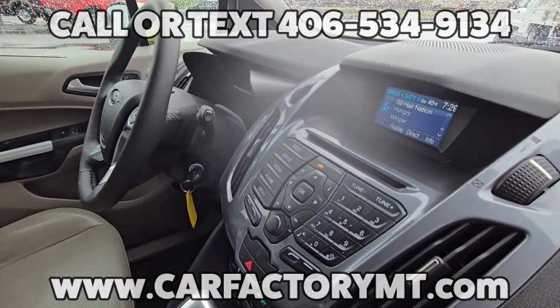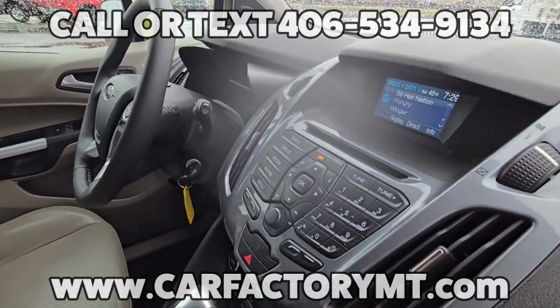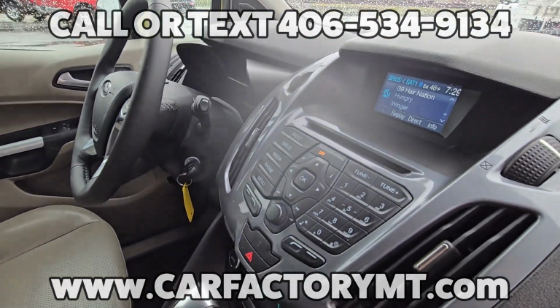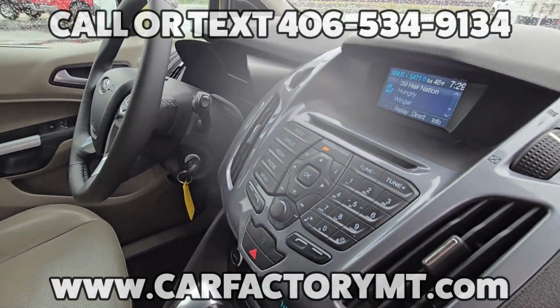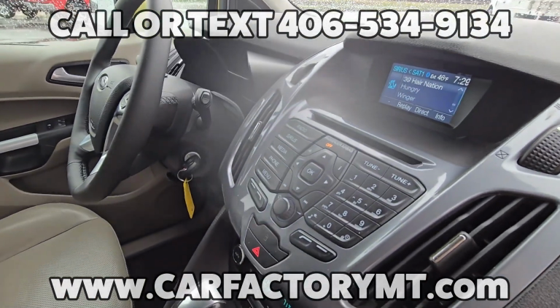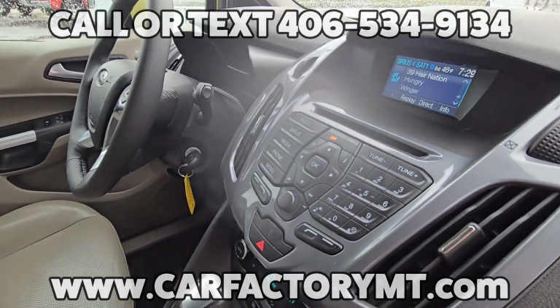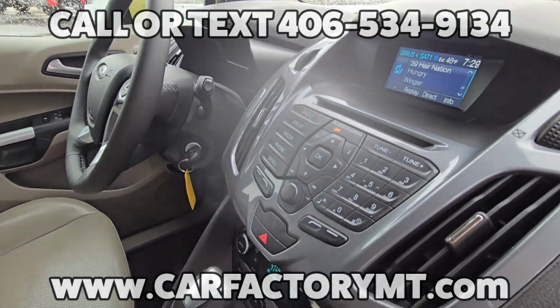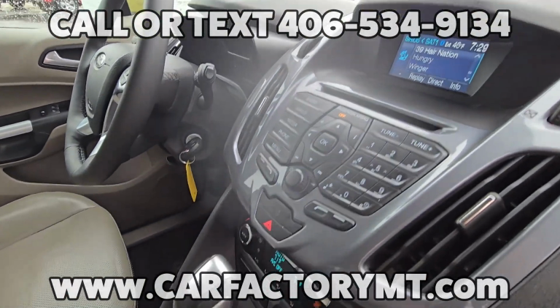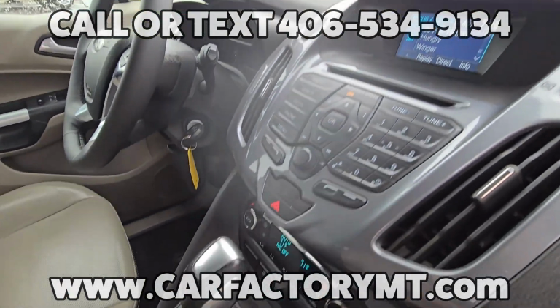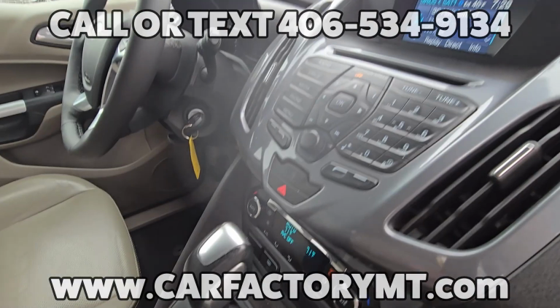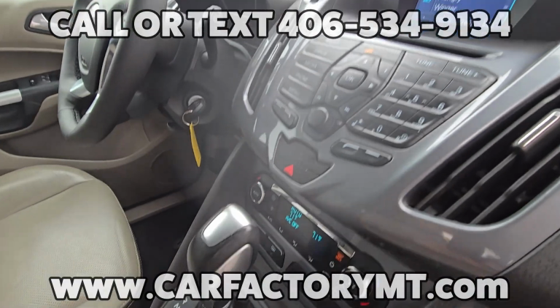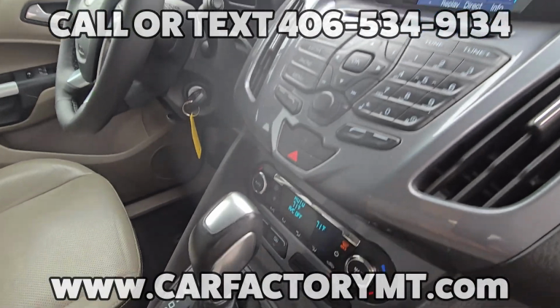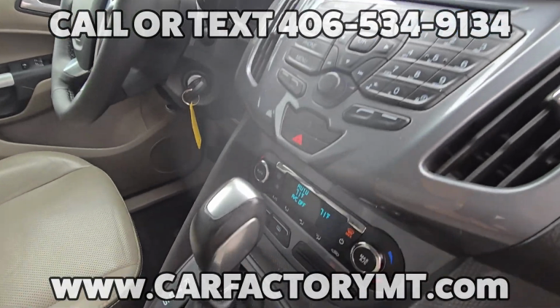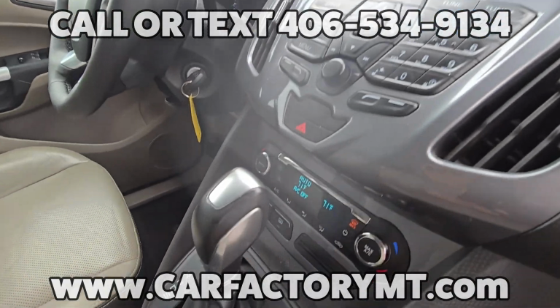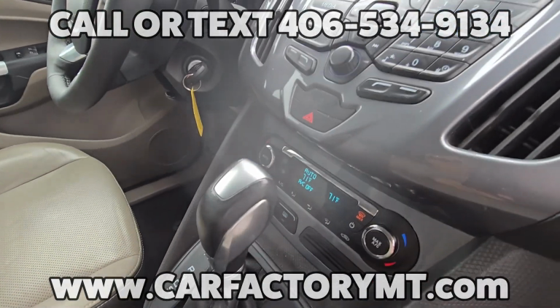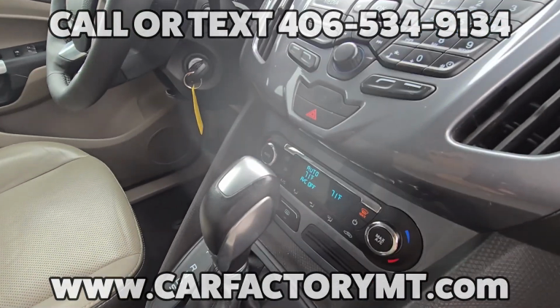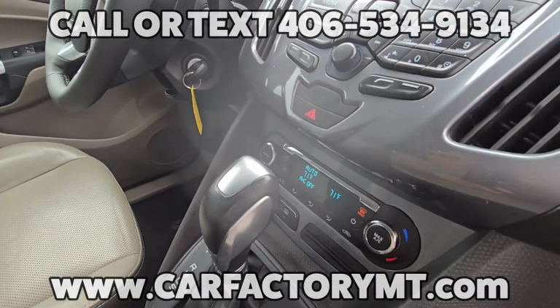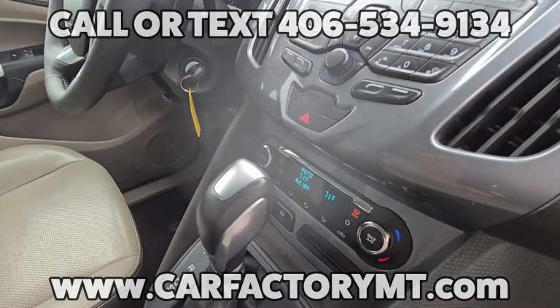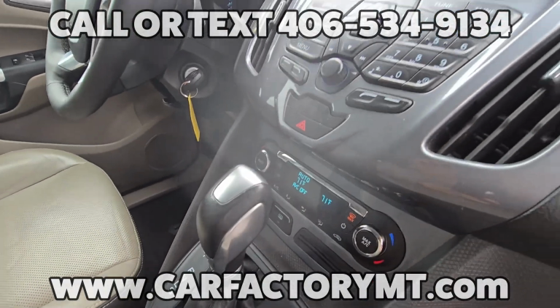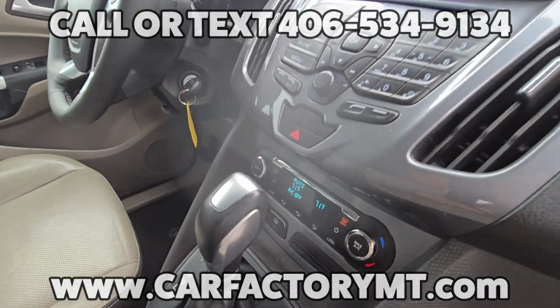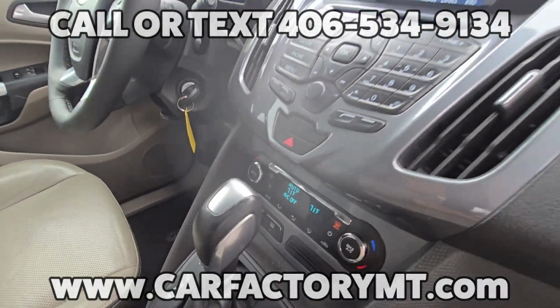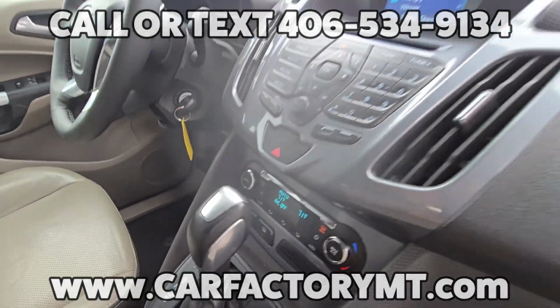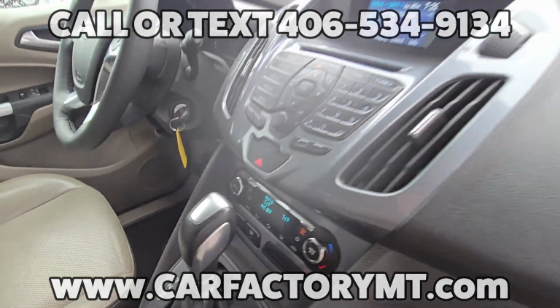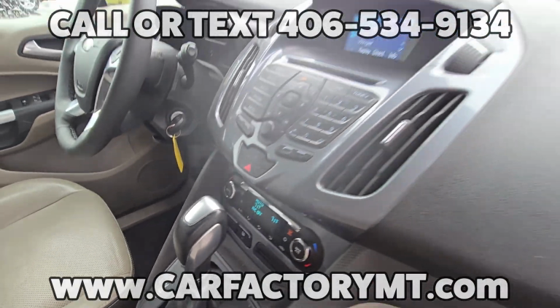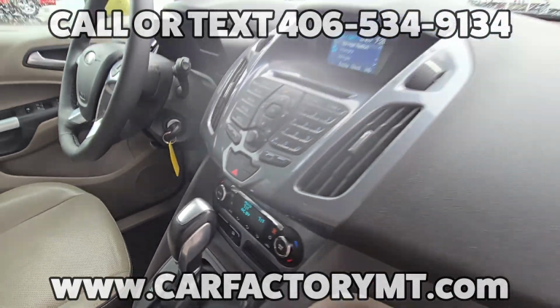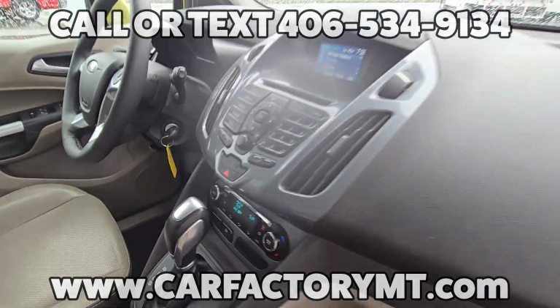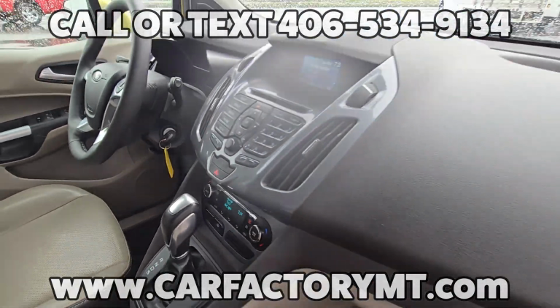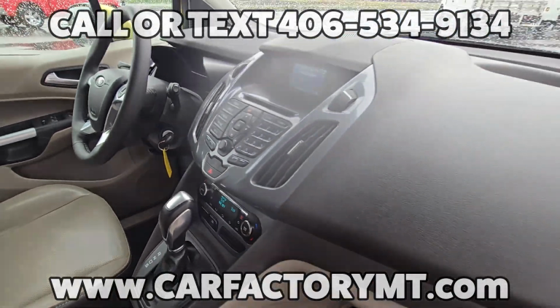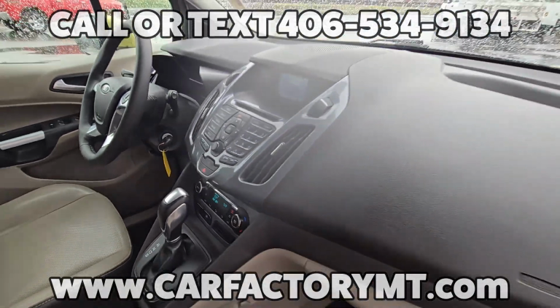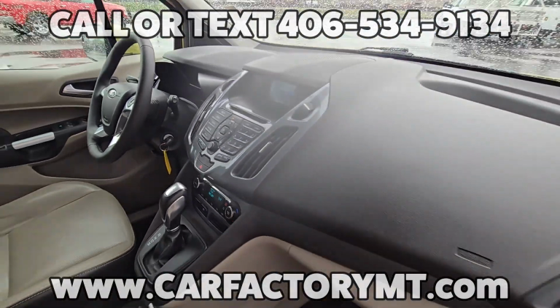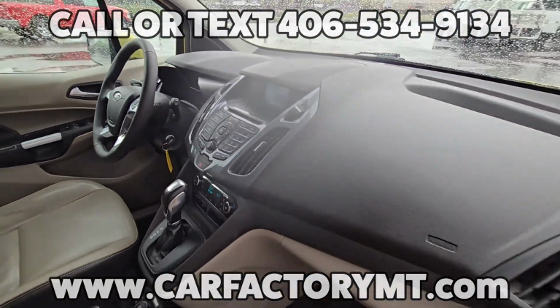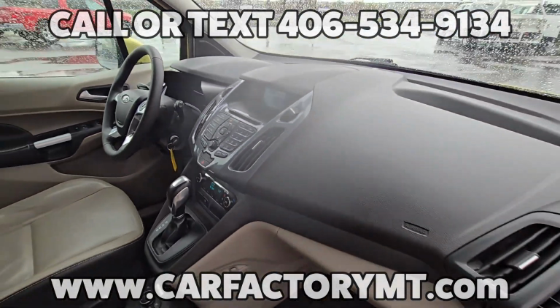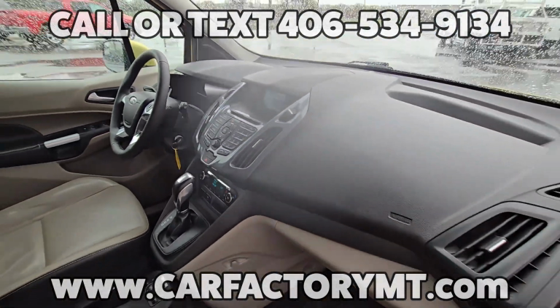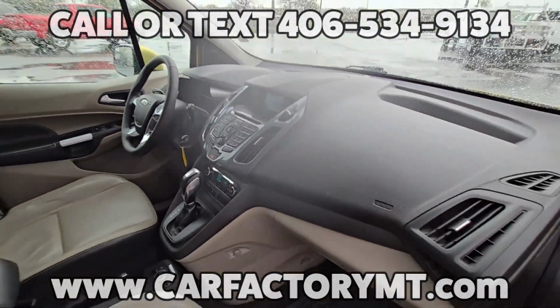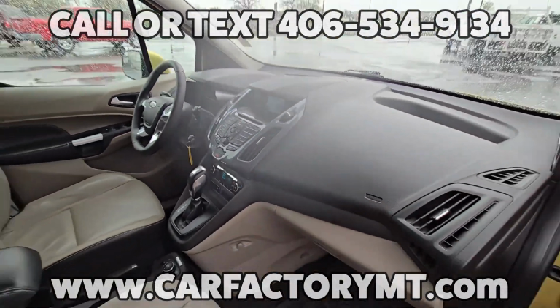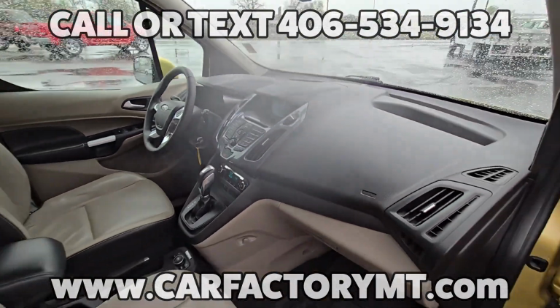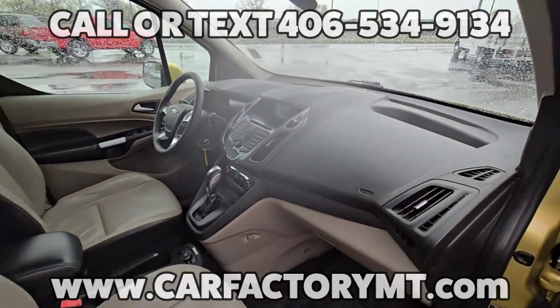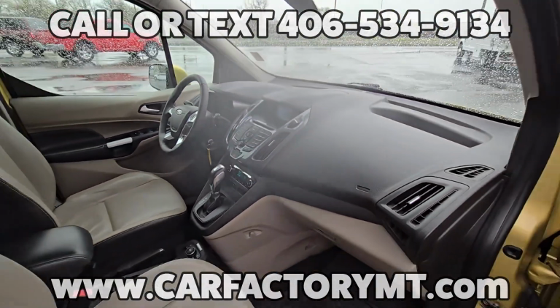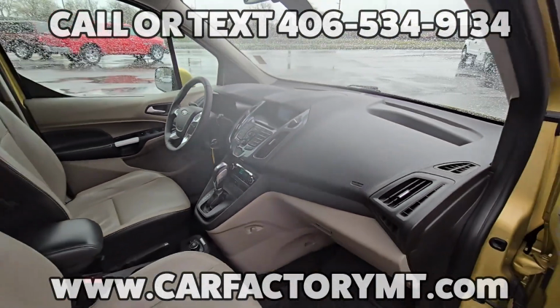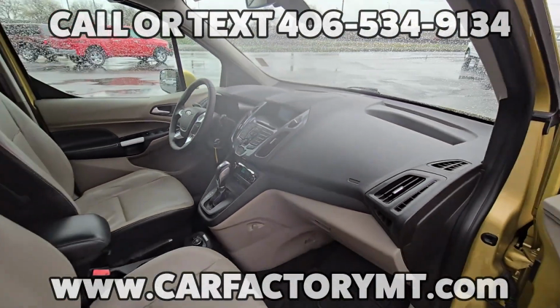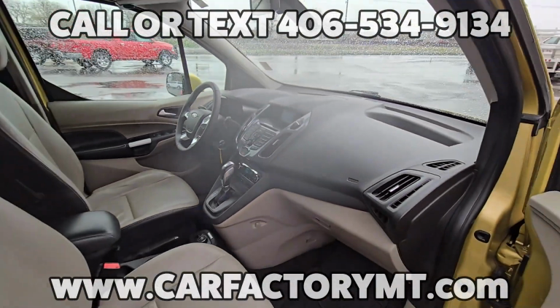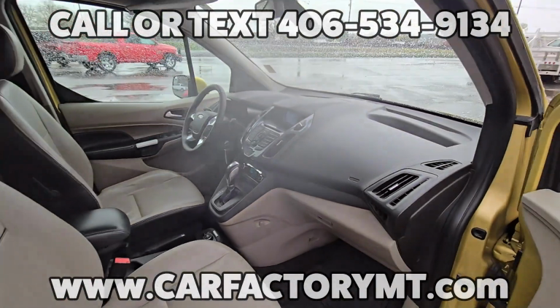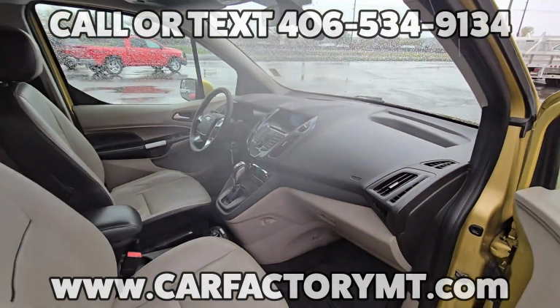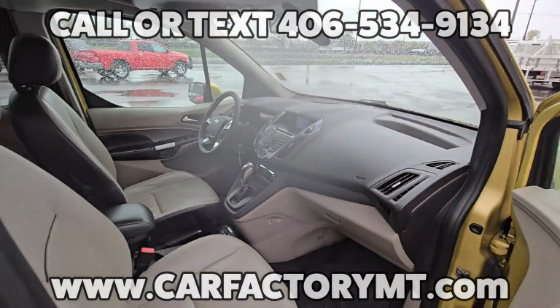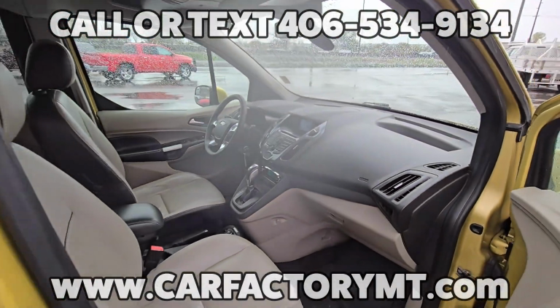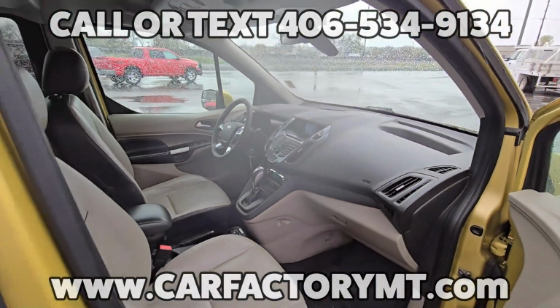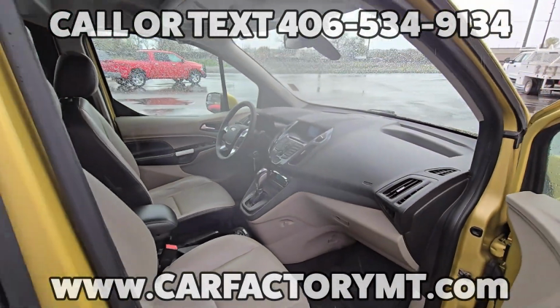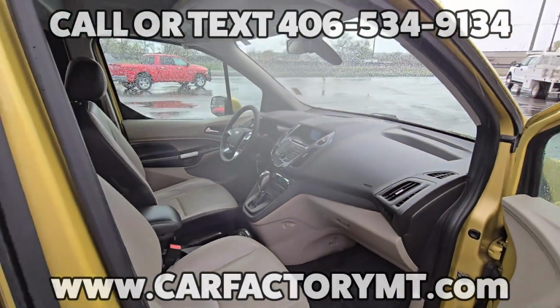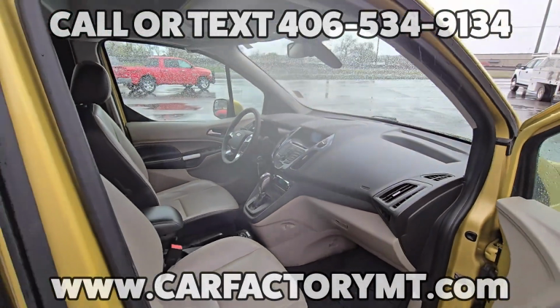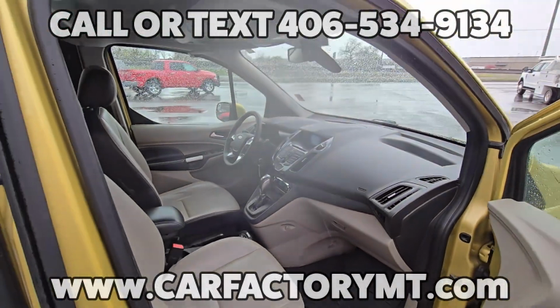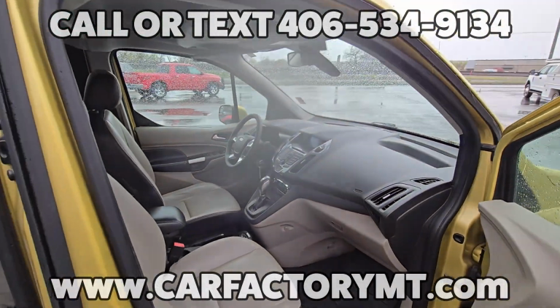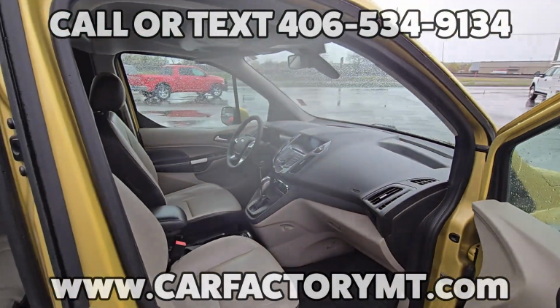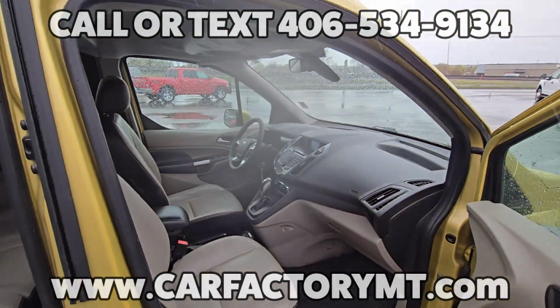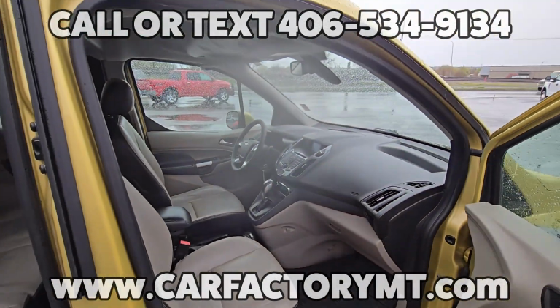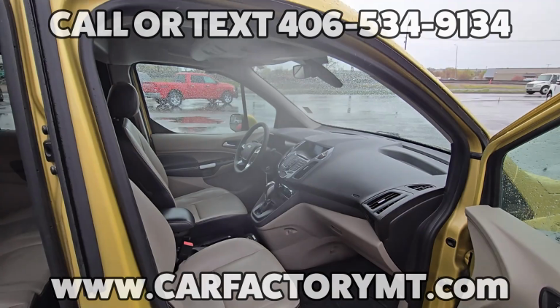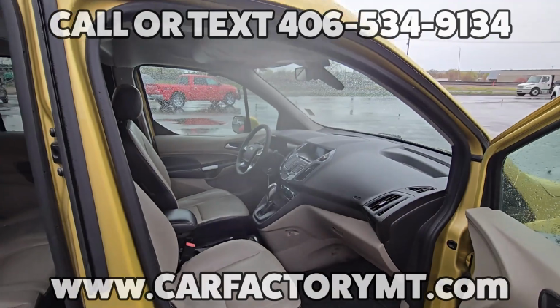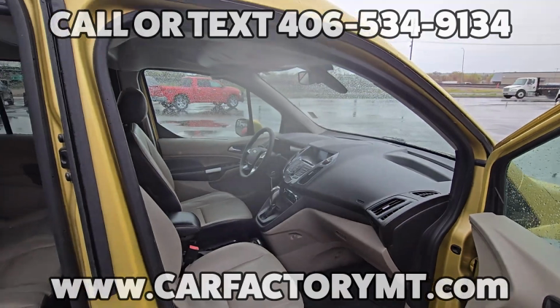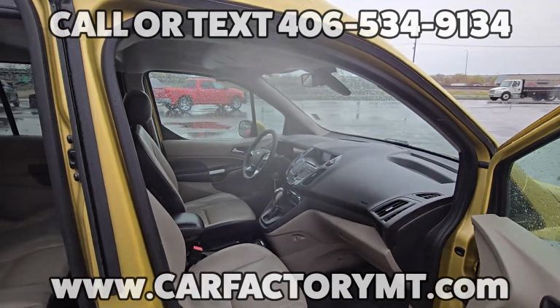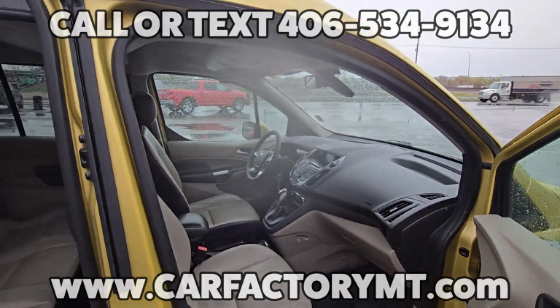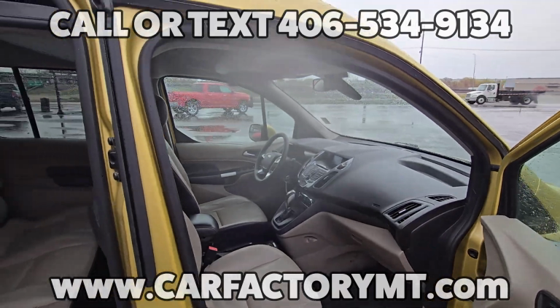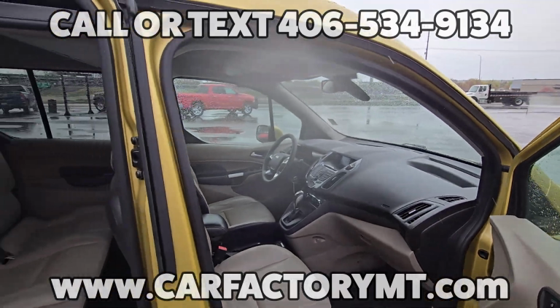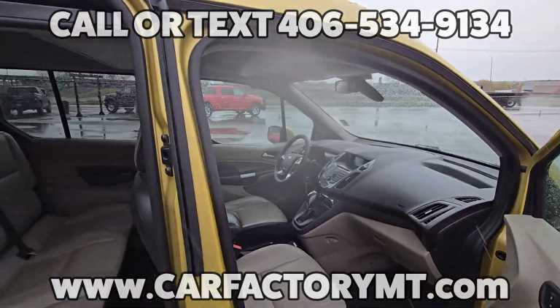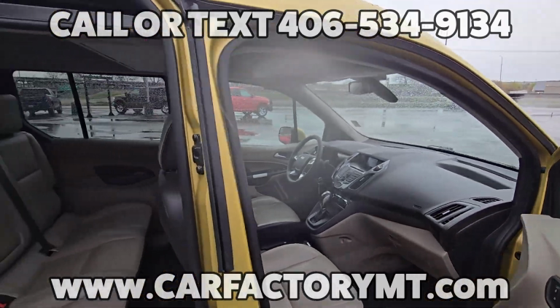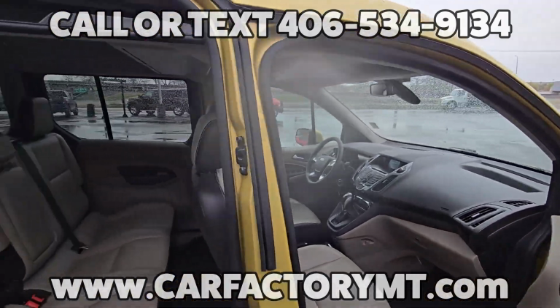And the best part — this Connect has low miles. Oh, and did I mention it's also priced under retail book?